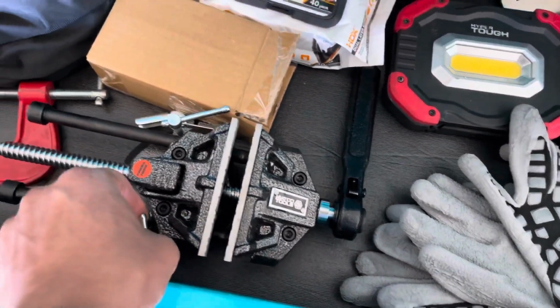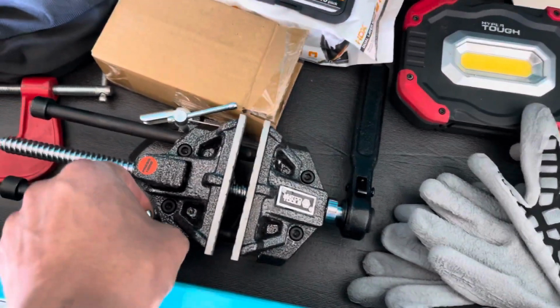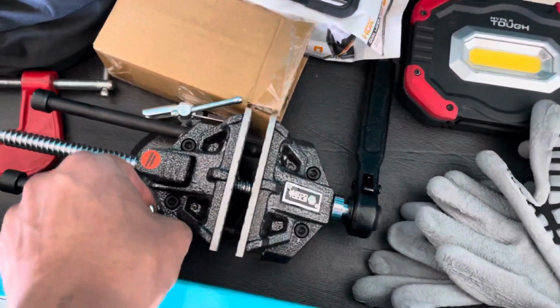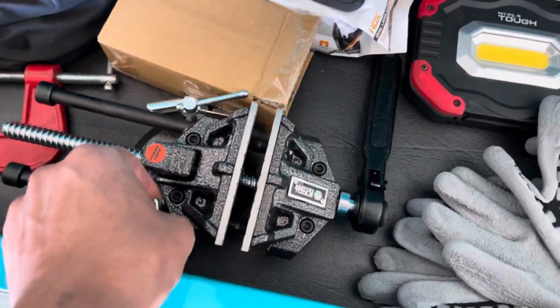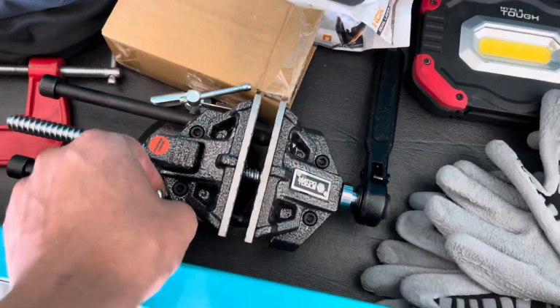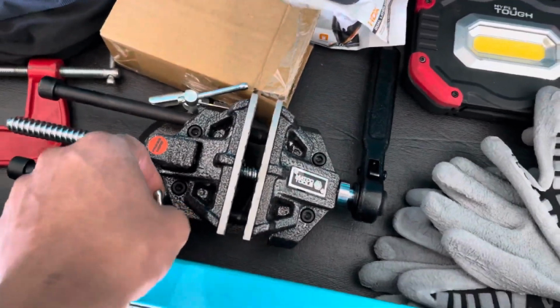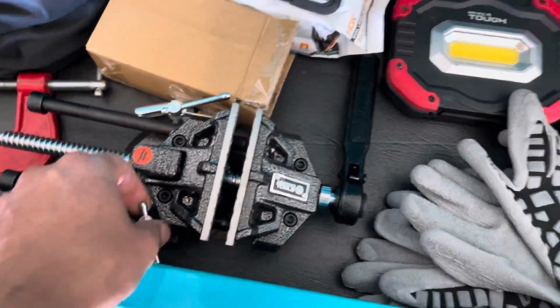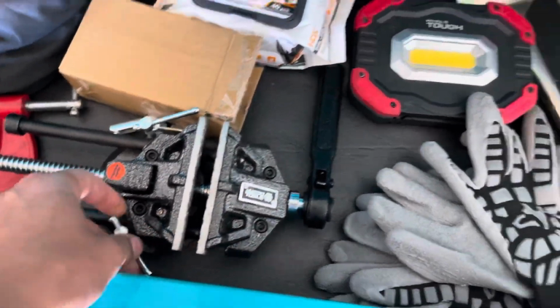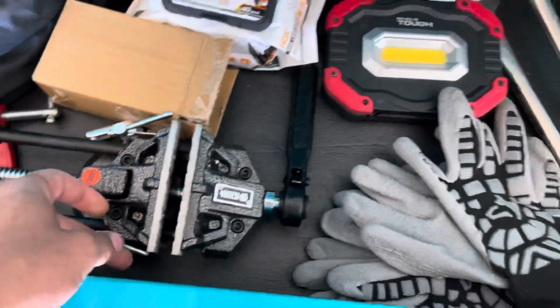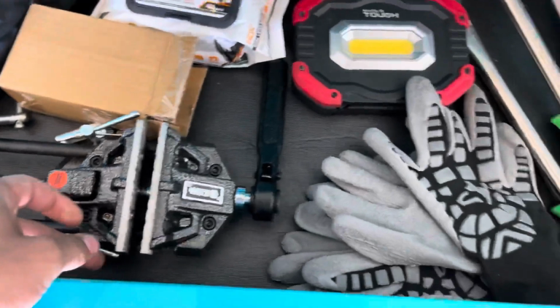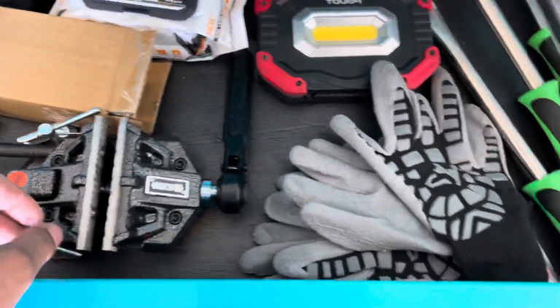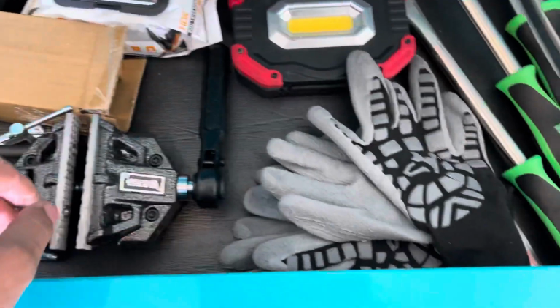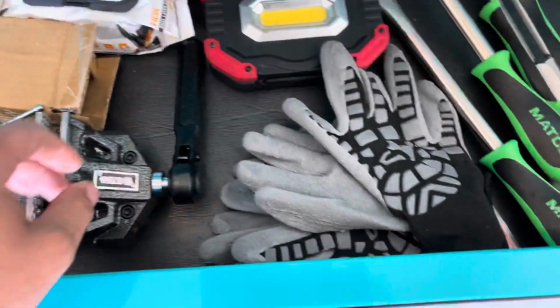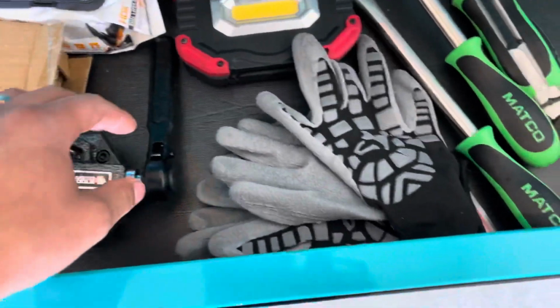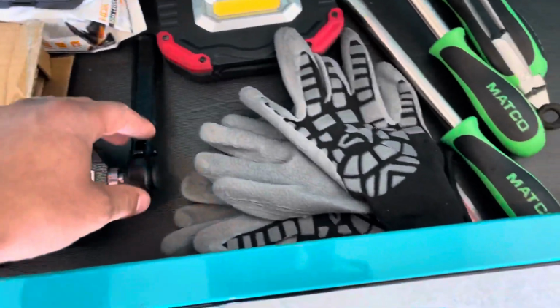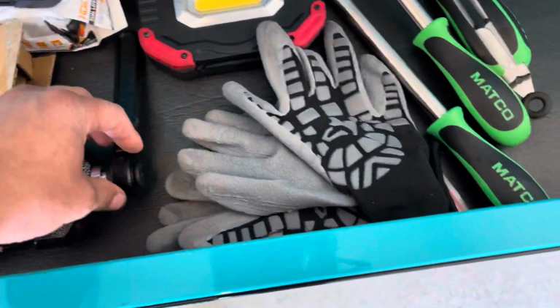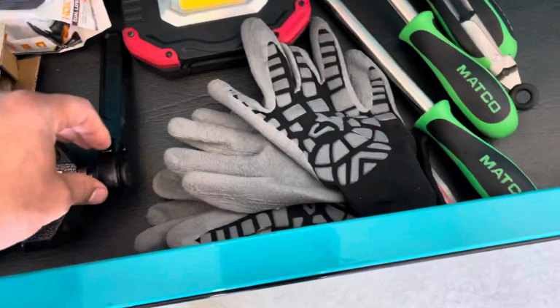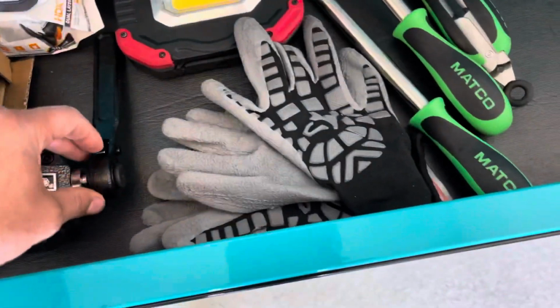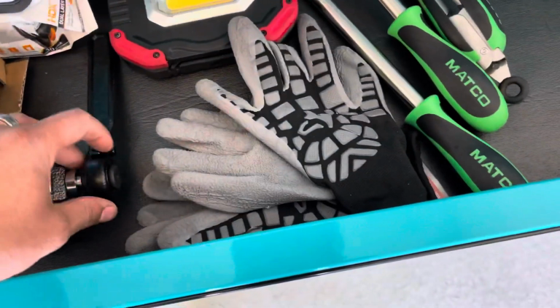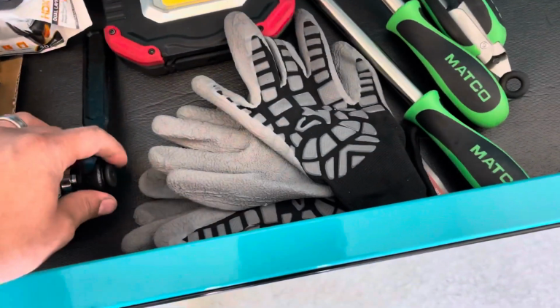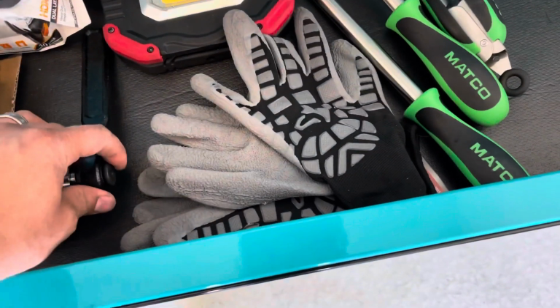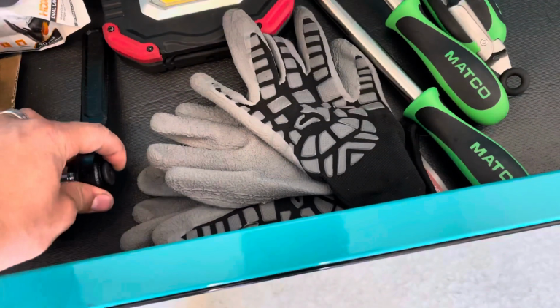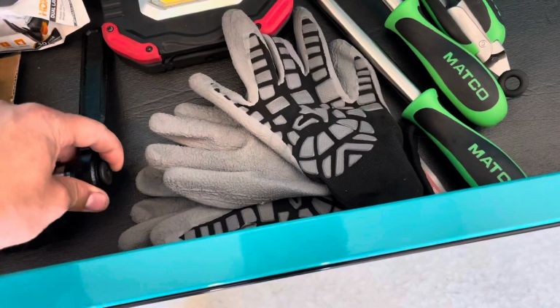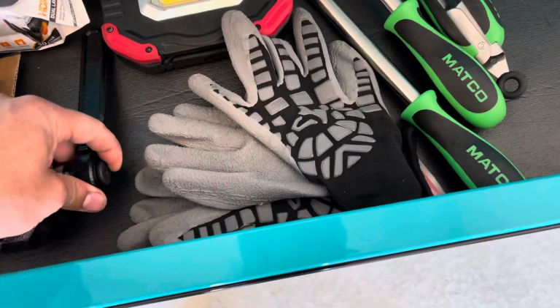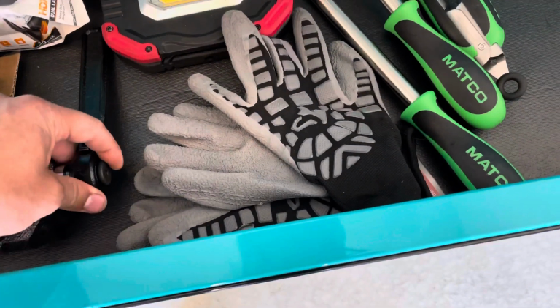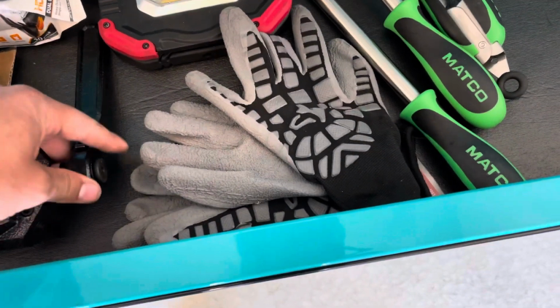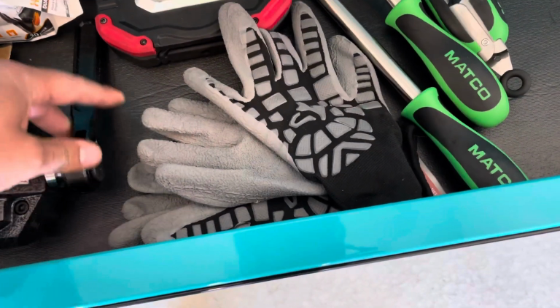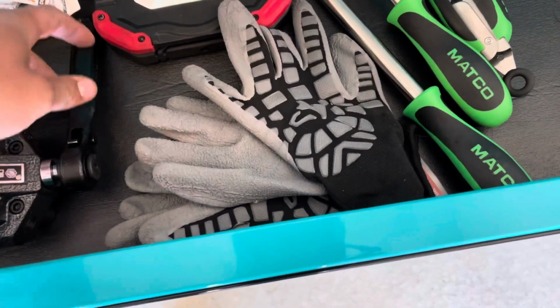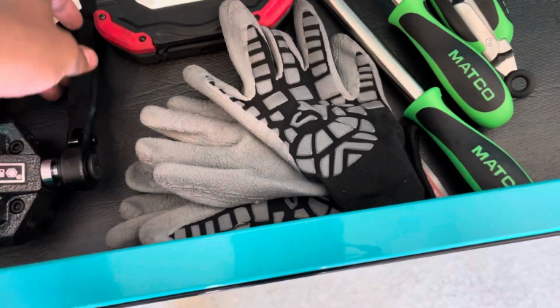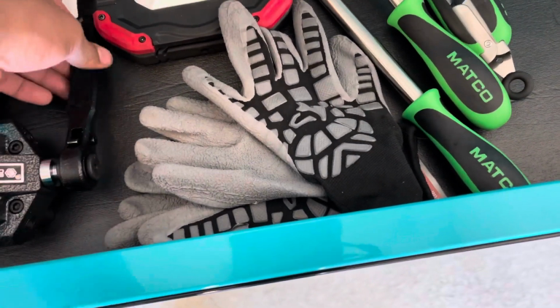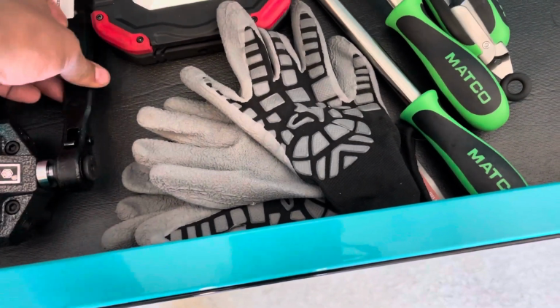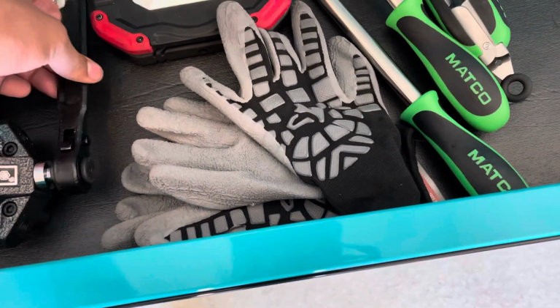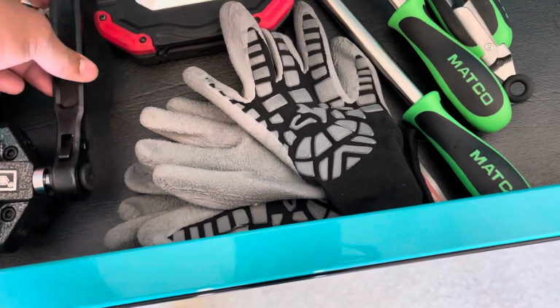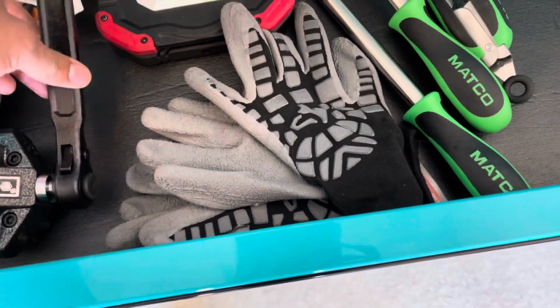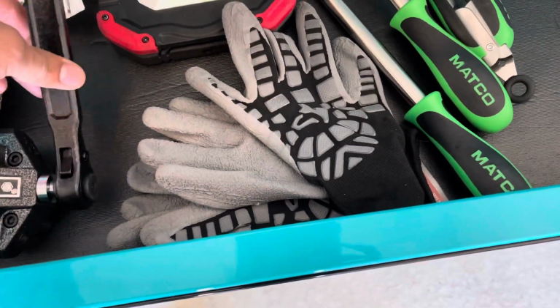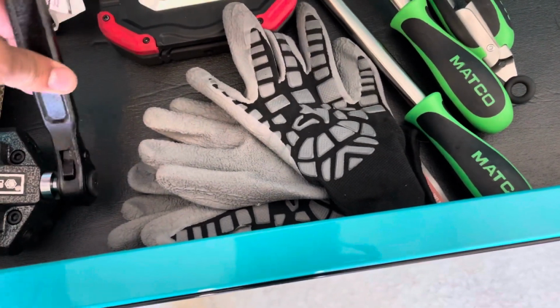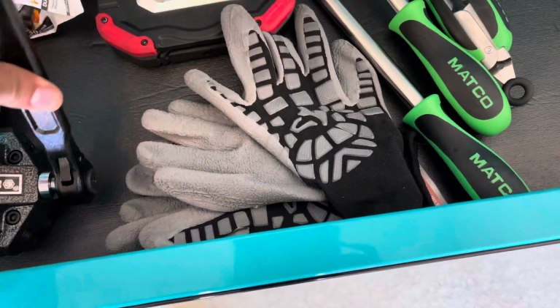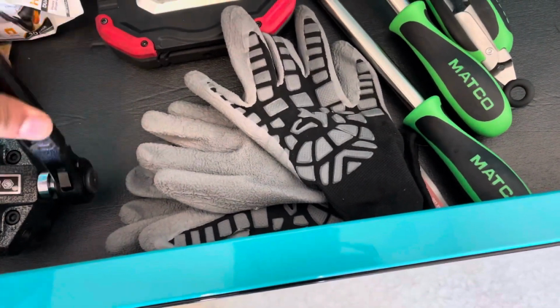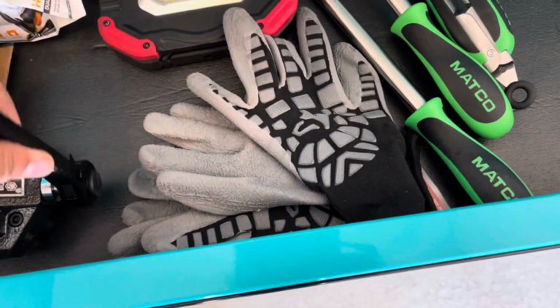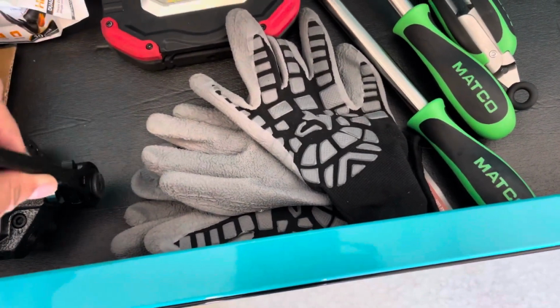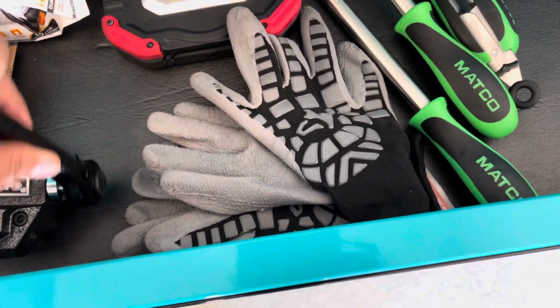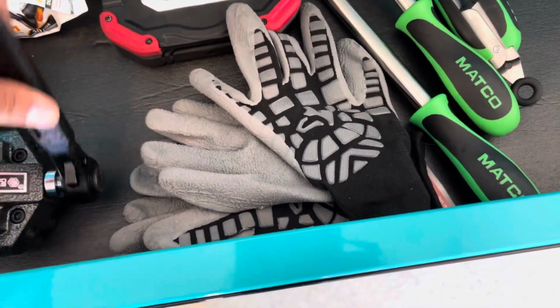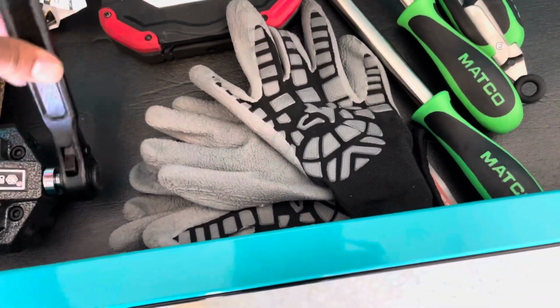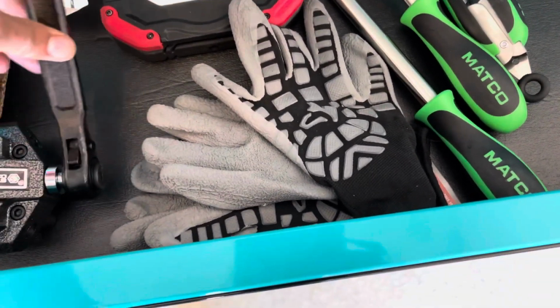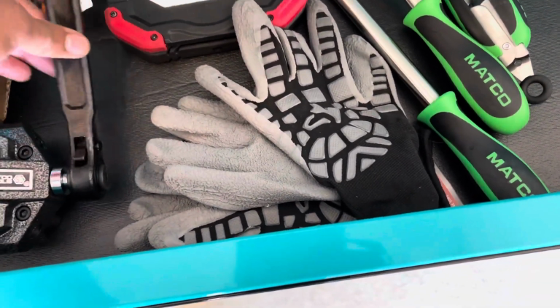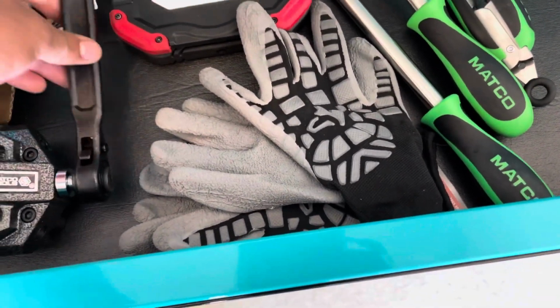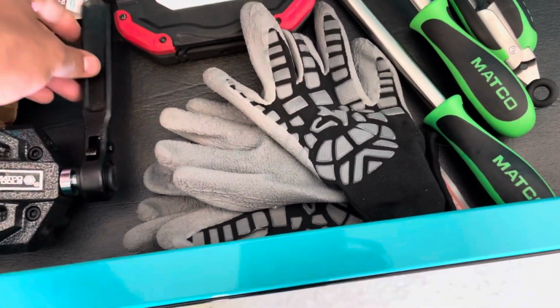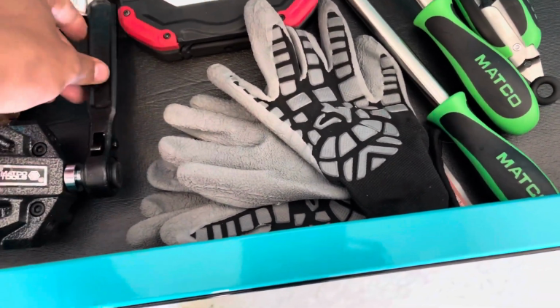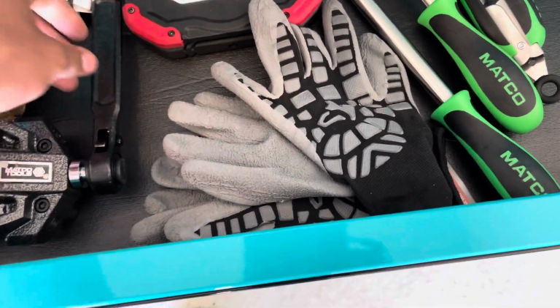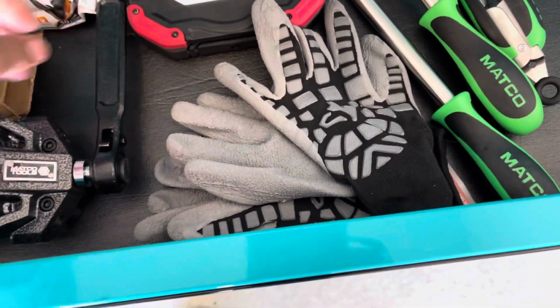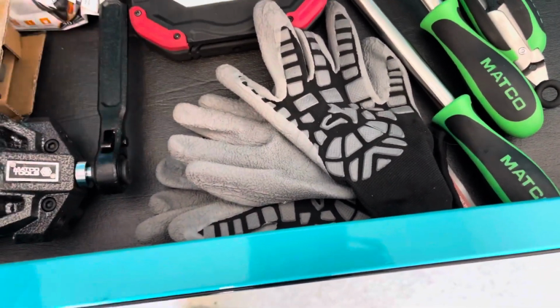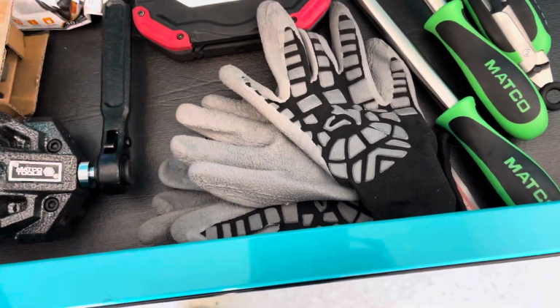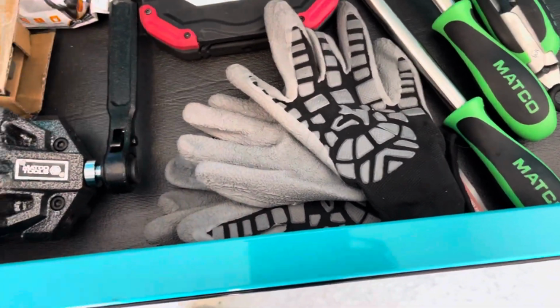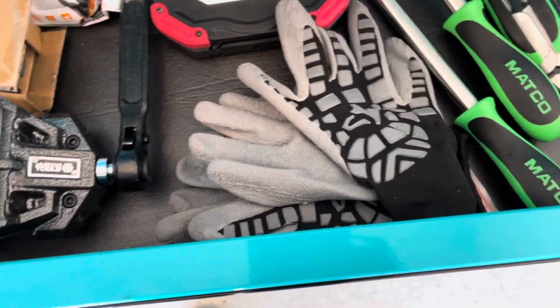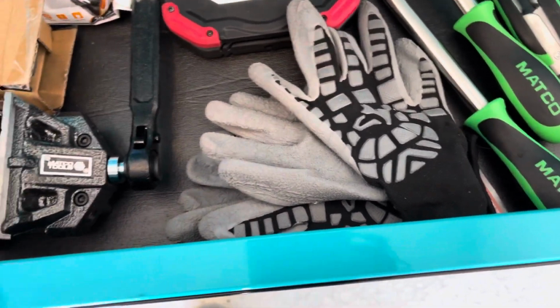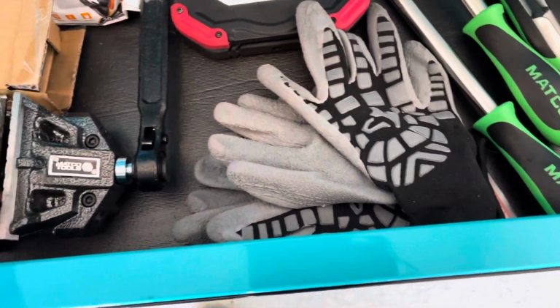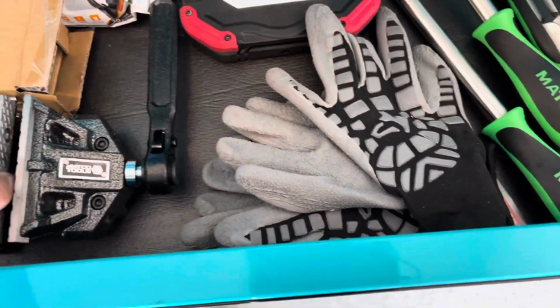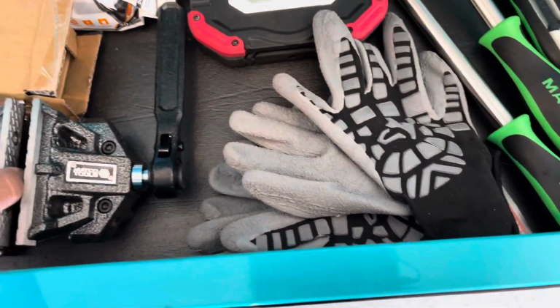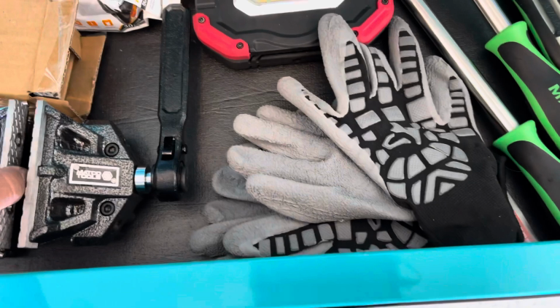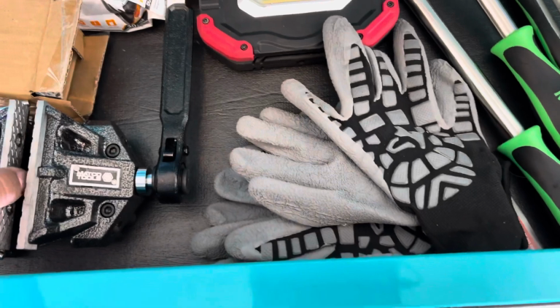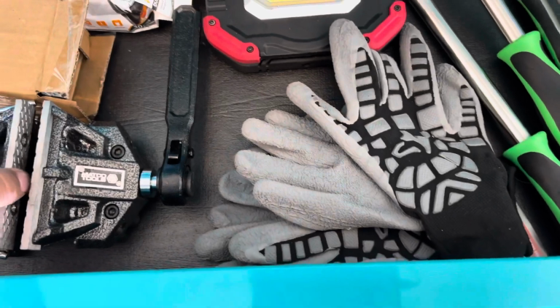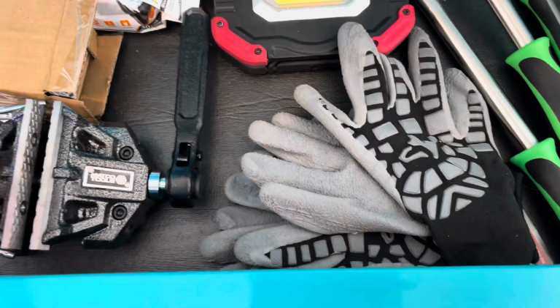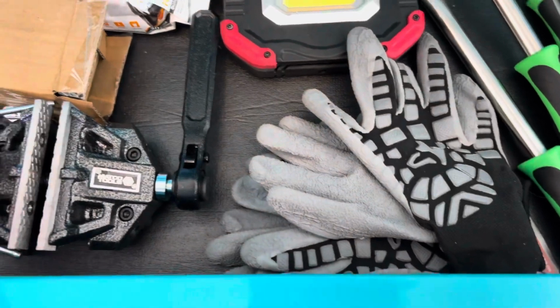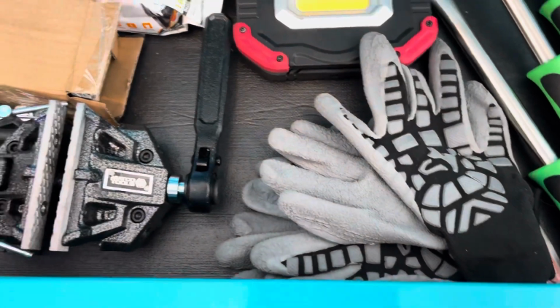I did not realize how small this thing was. I still haven't set it up — I'm thinking about going to my dealer and seeing if I can take it back. Honestly, not the biggest fan of it.